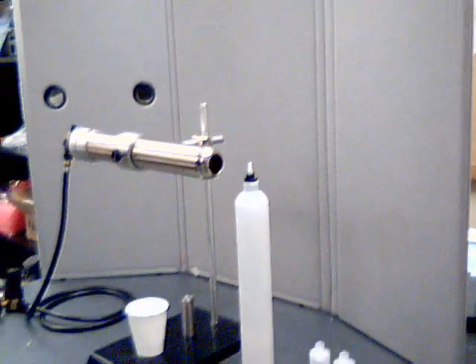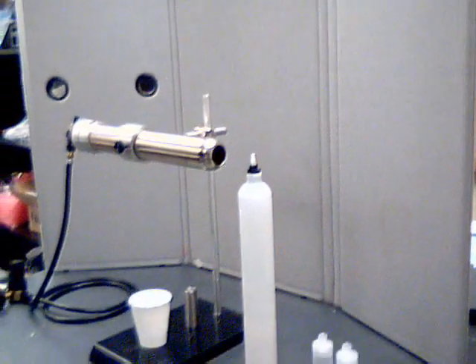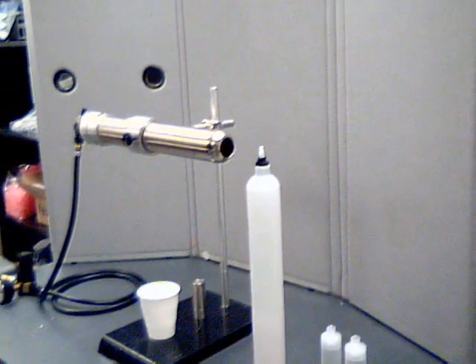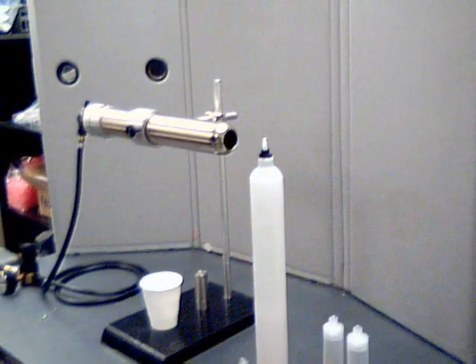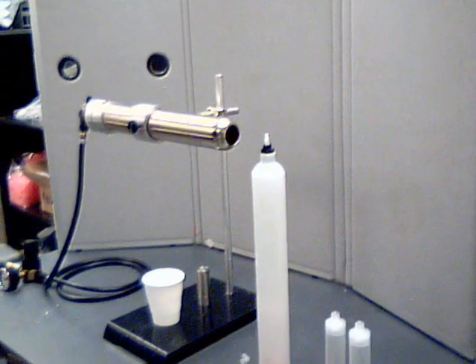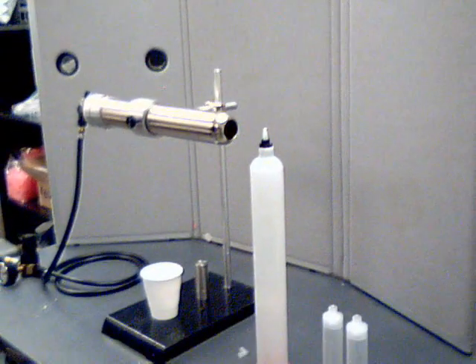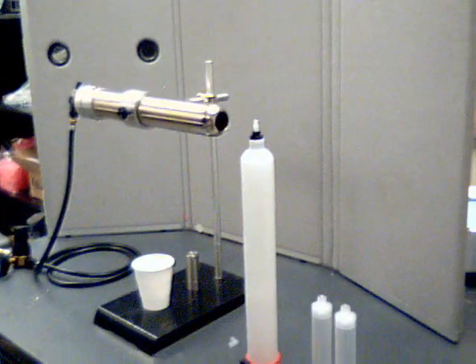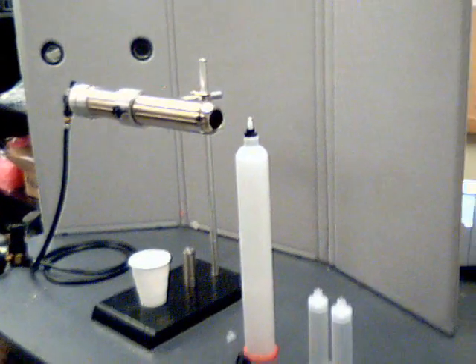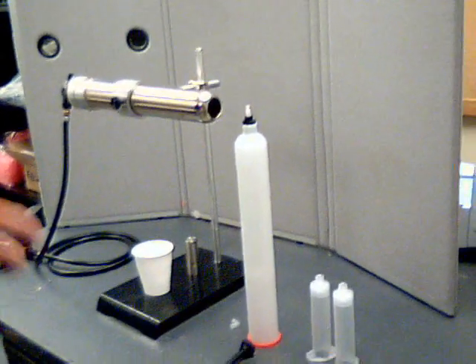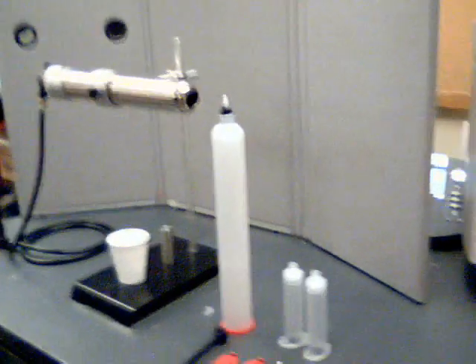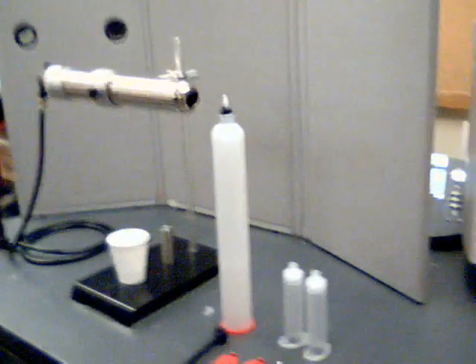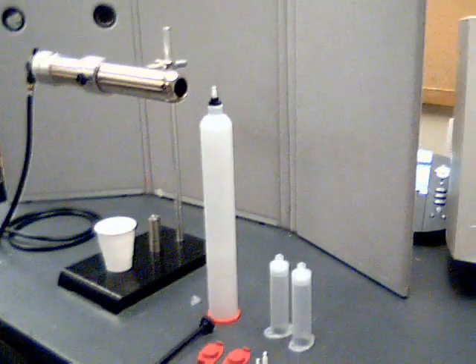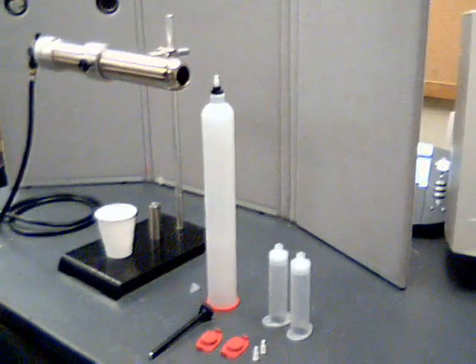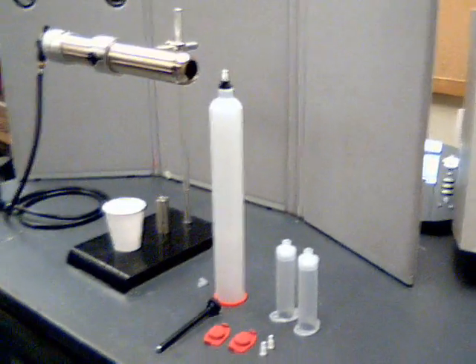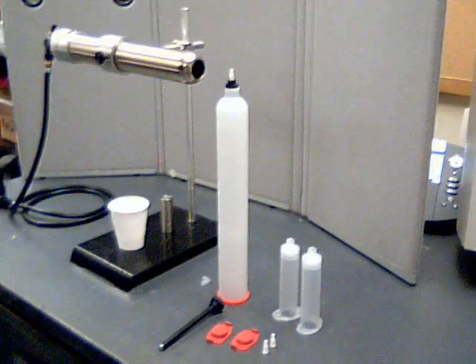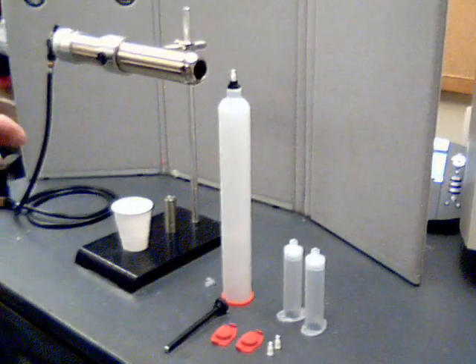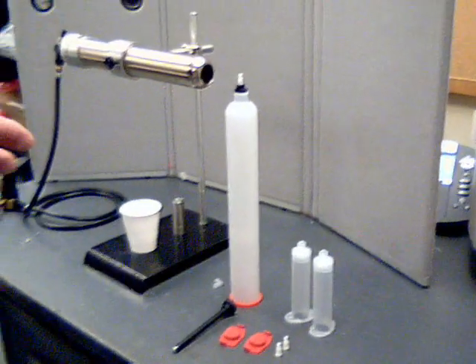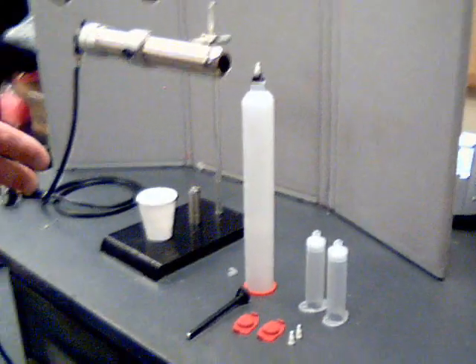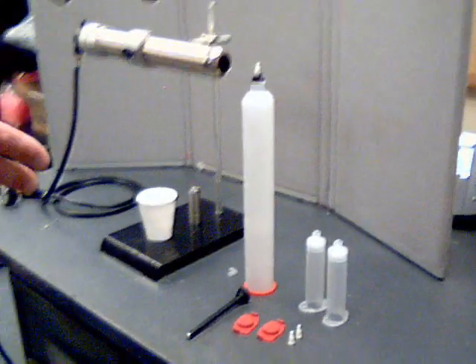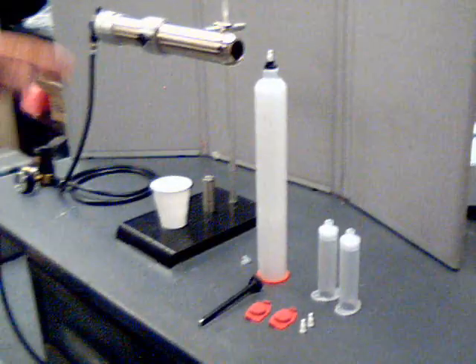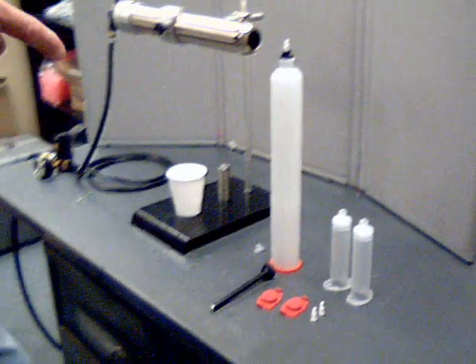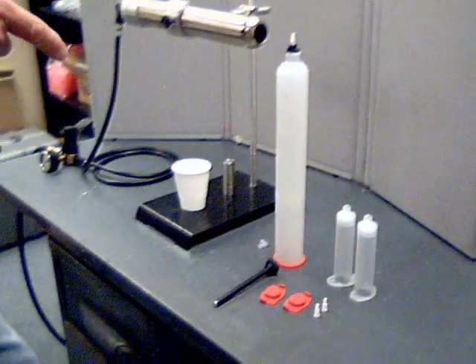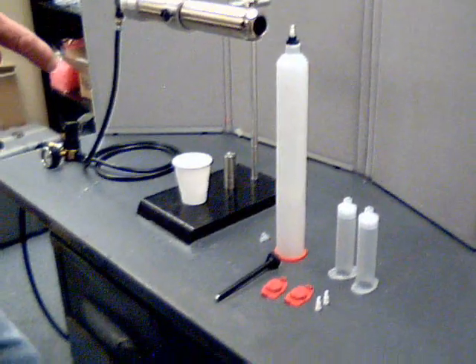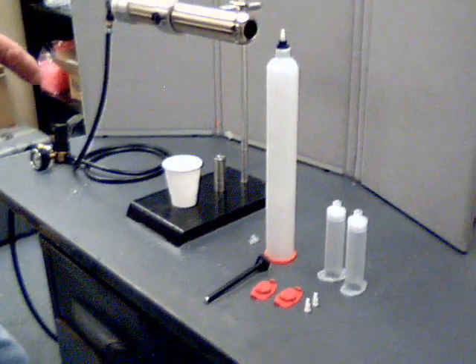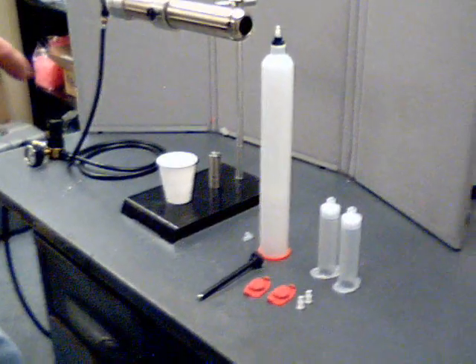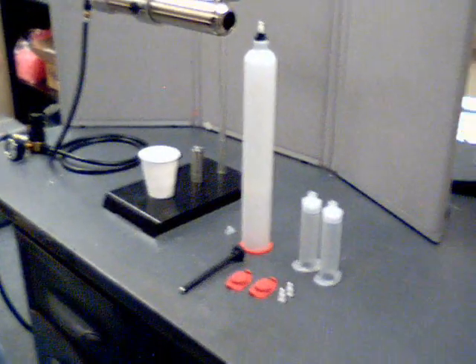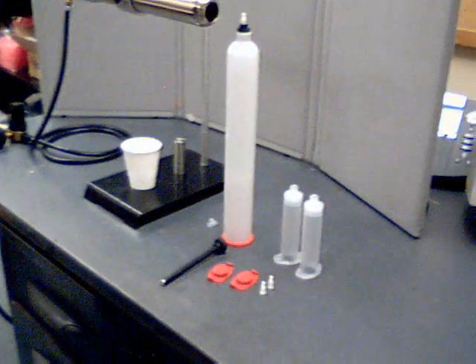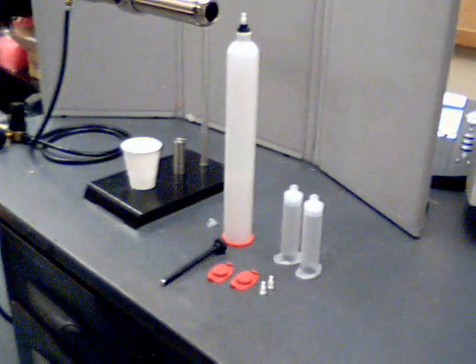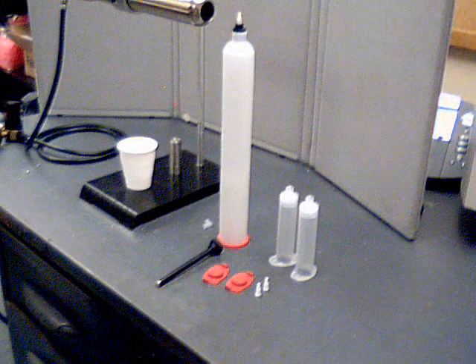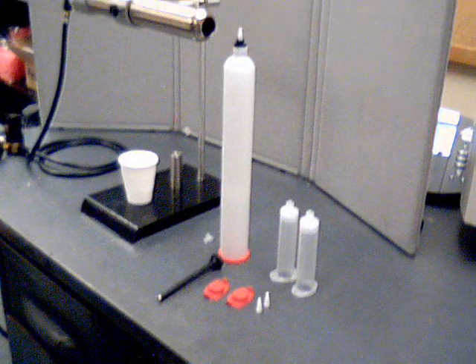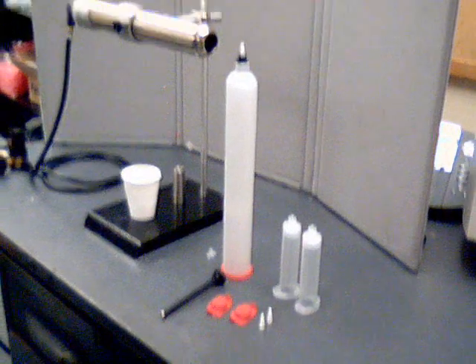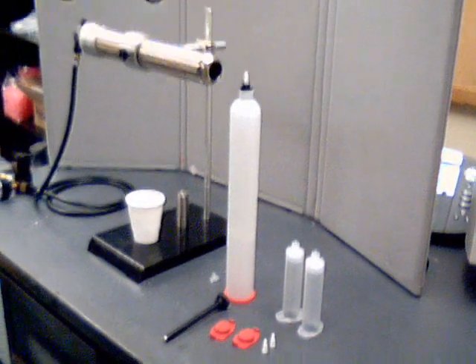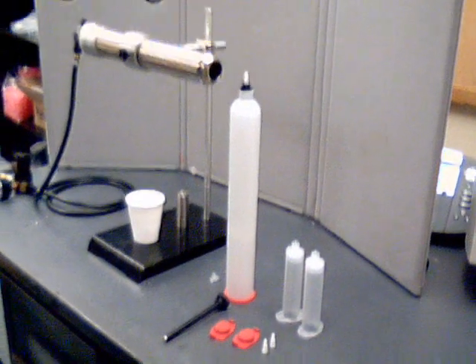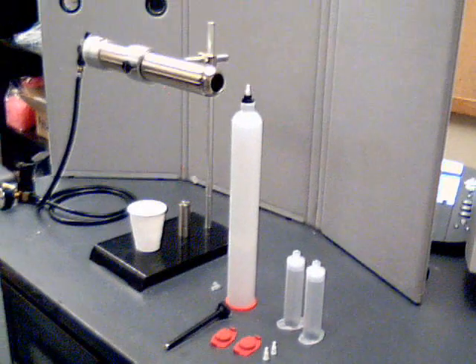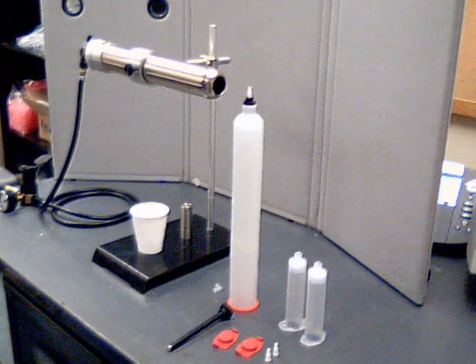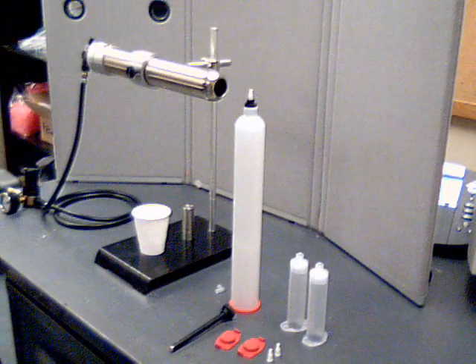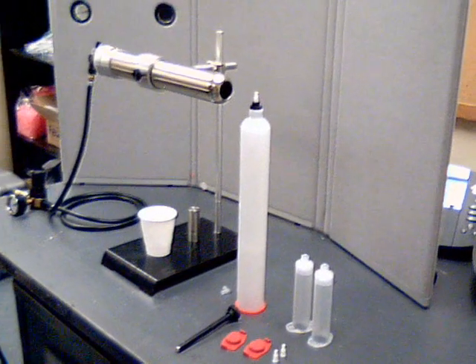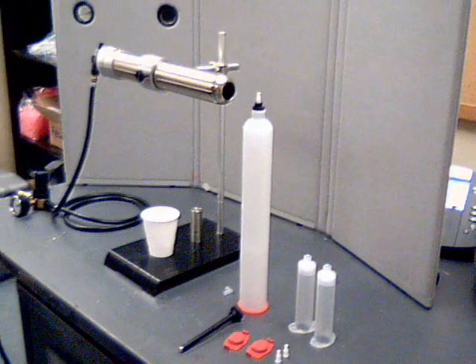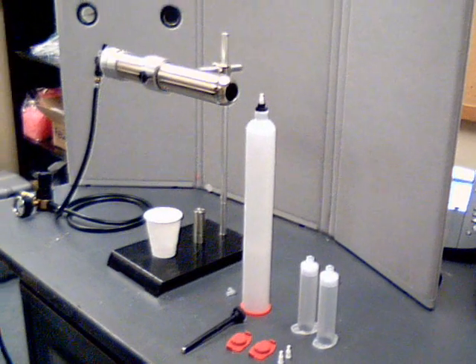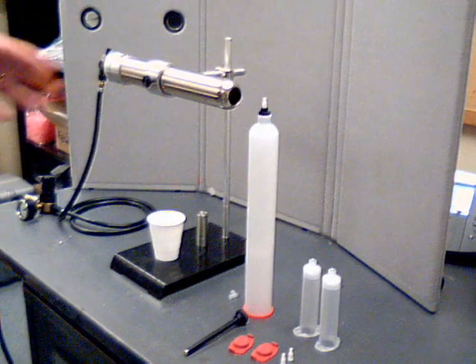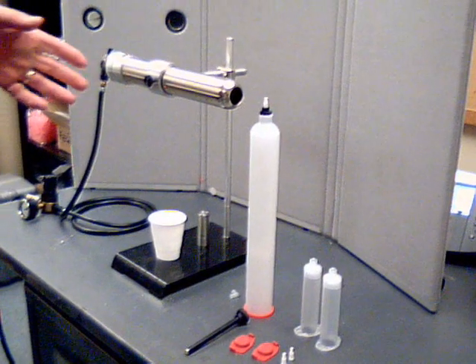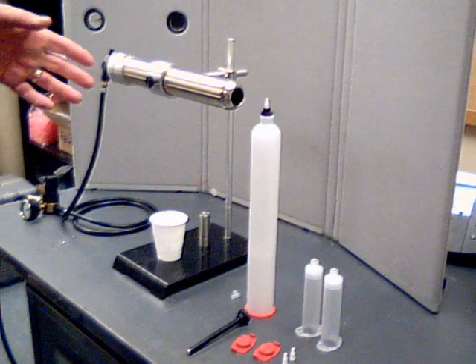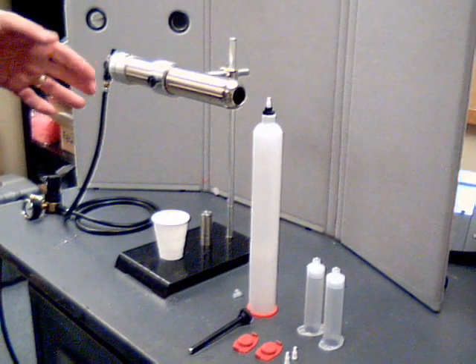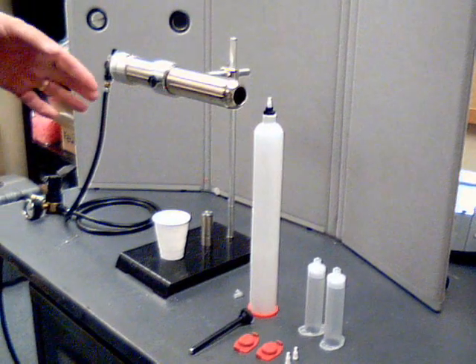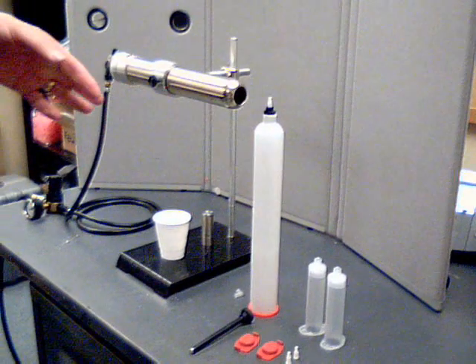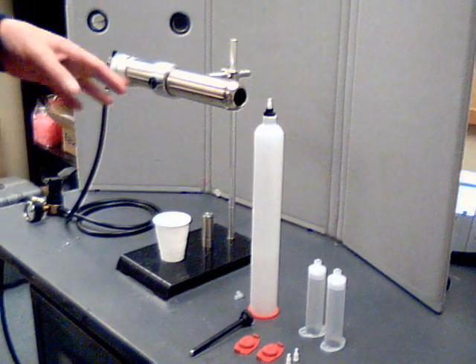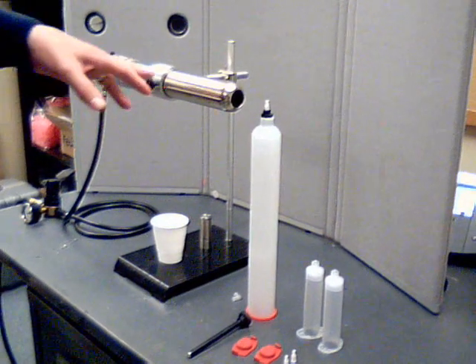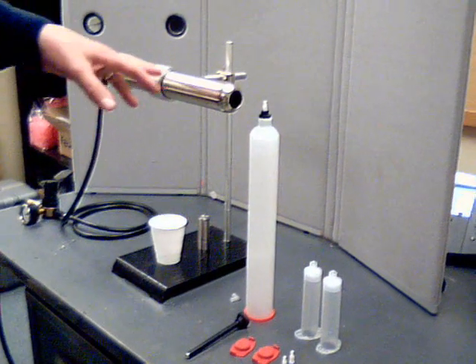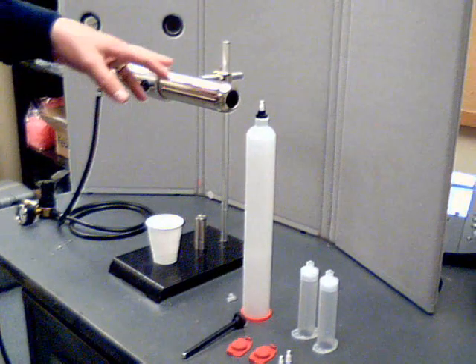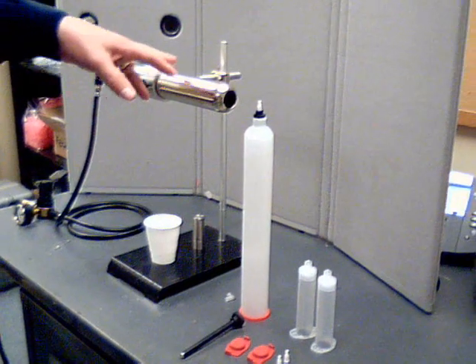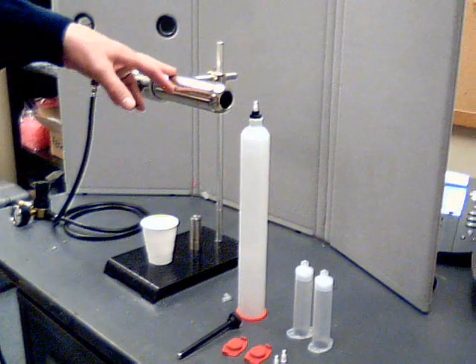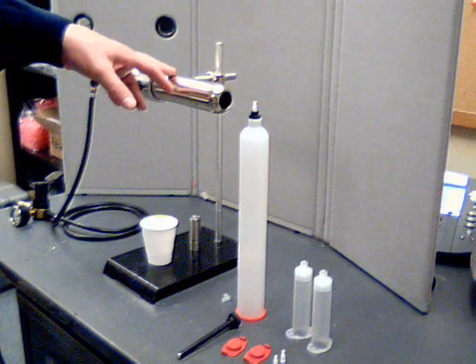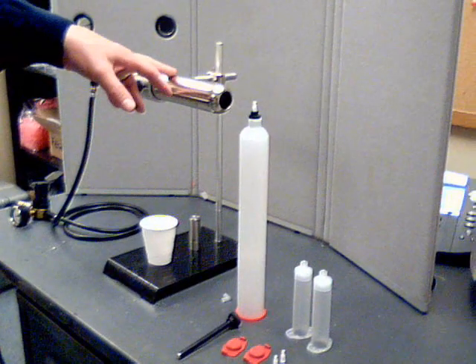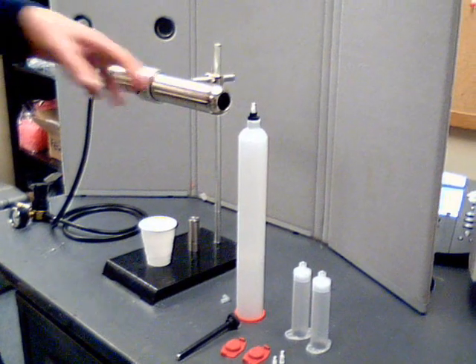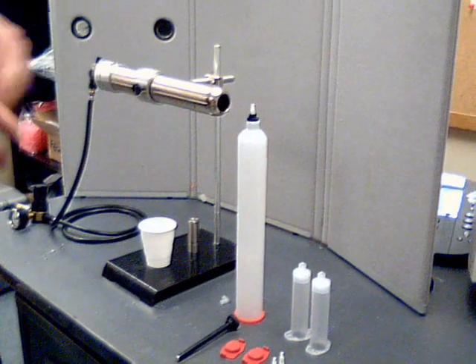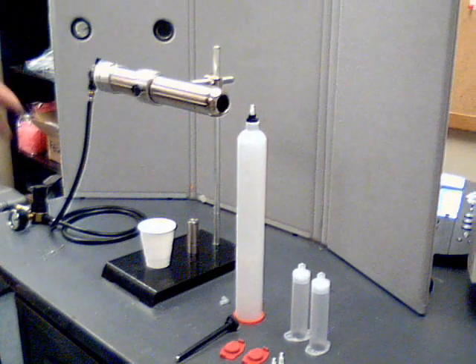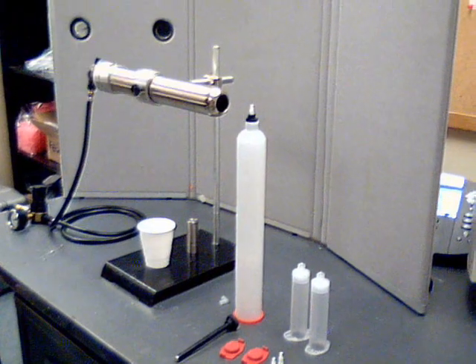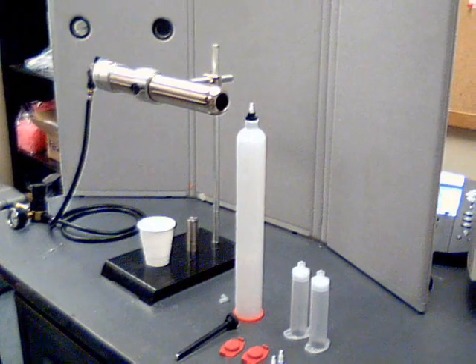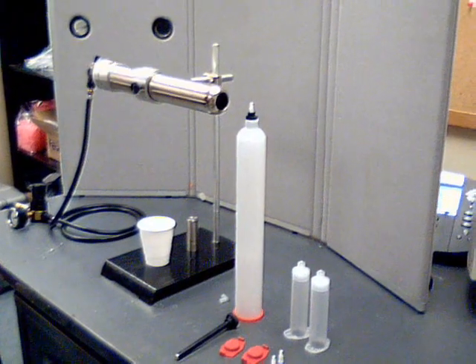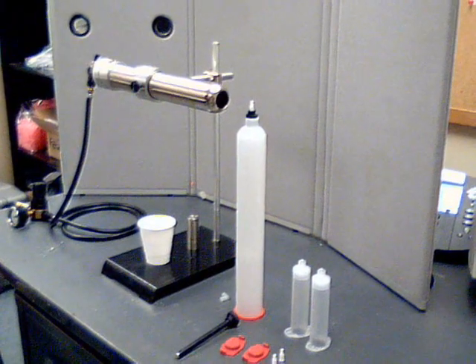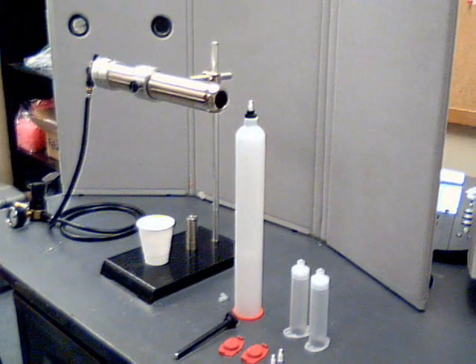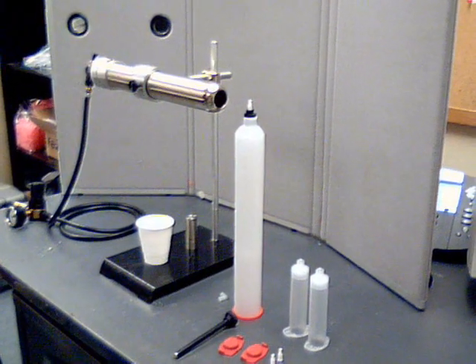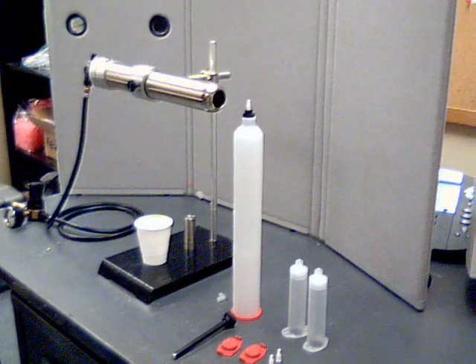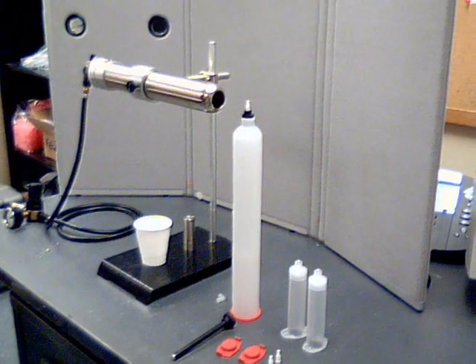This procedure is to show how to properly fill a syringe using a Semco cartridge filling system.